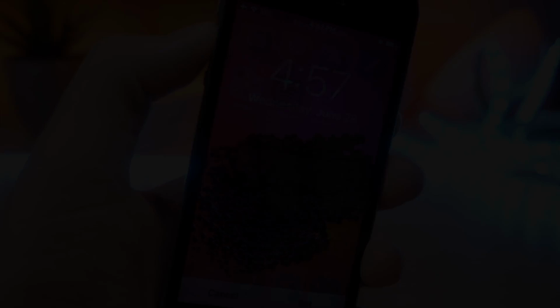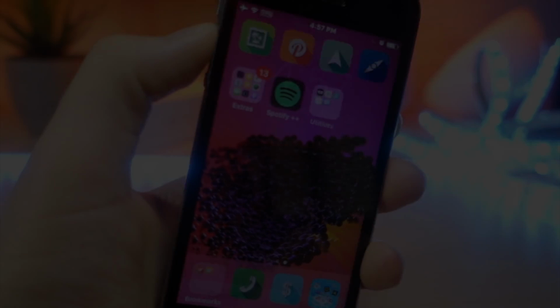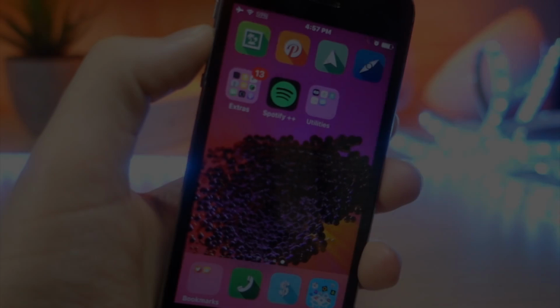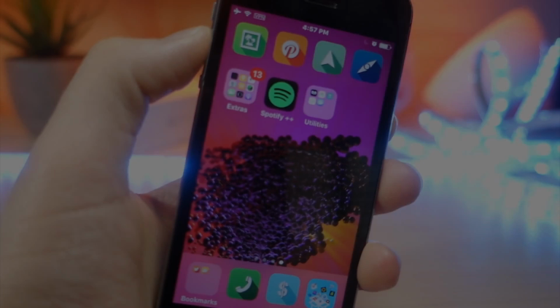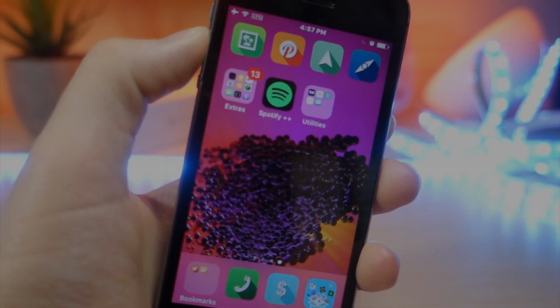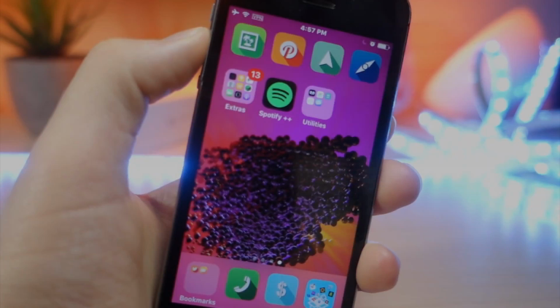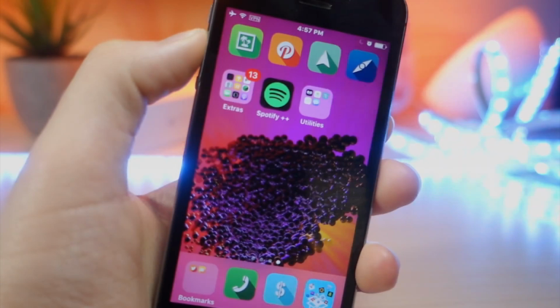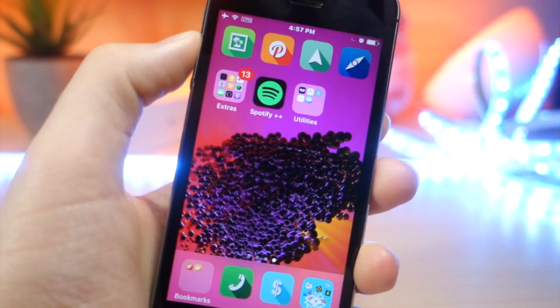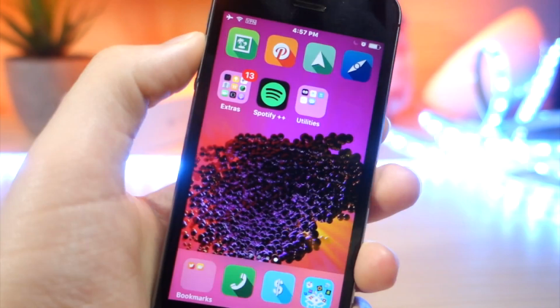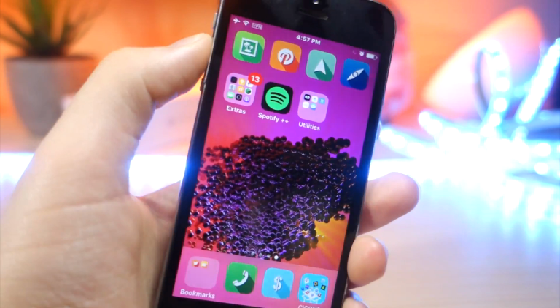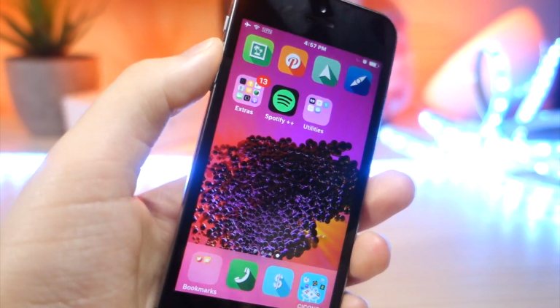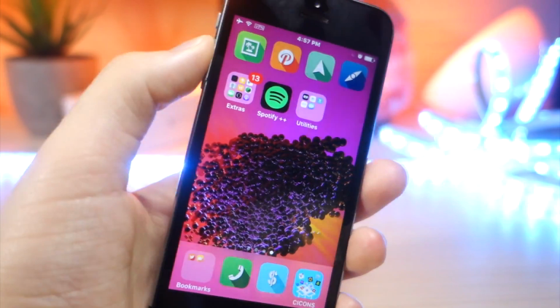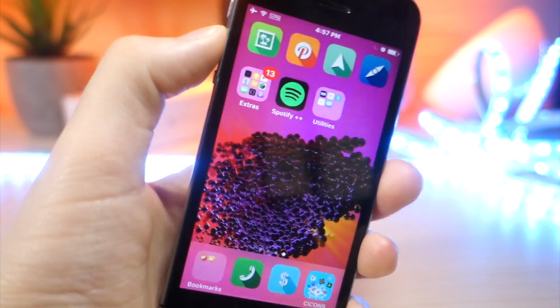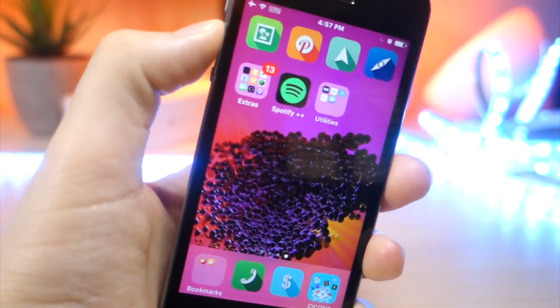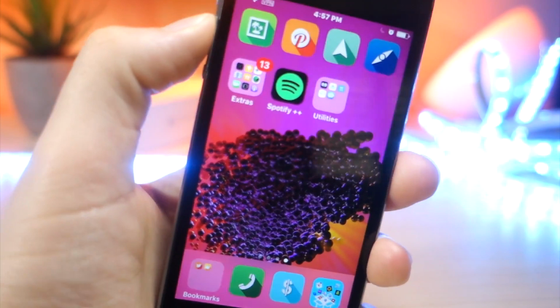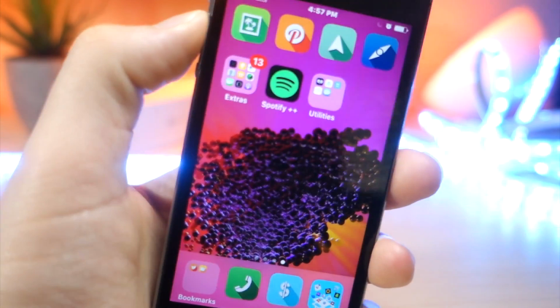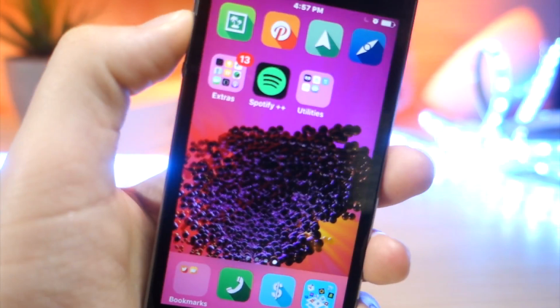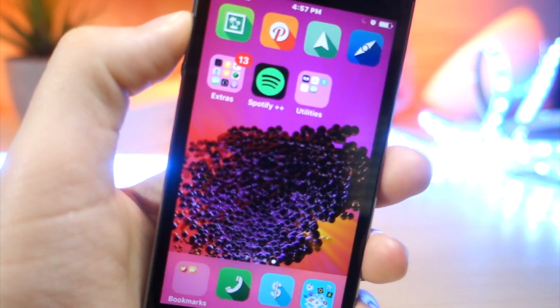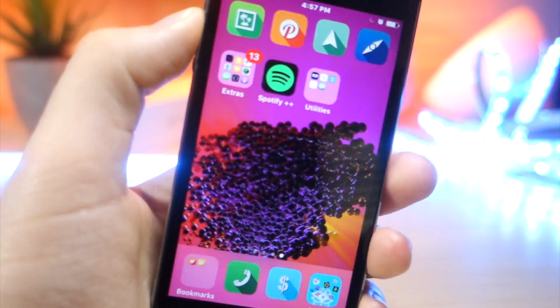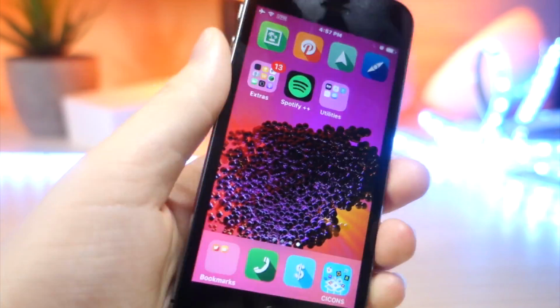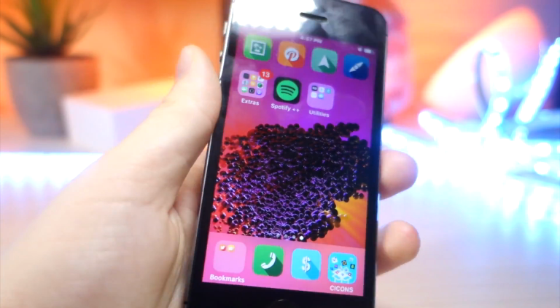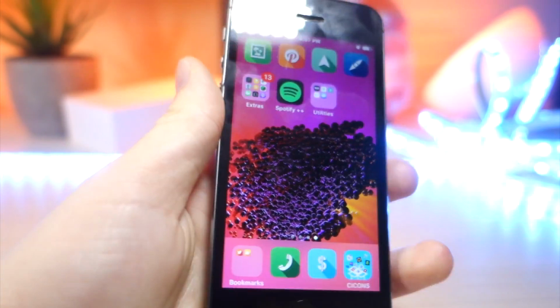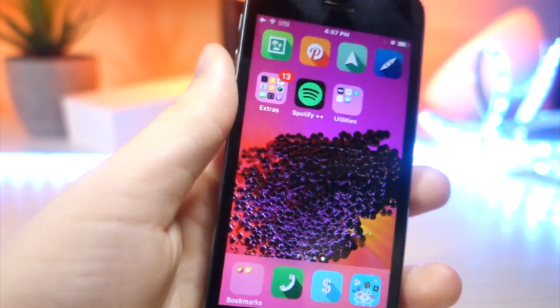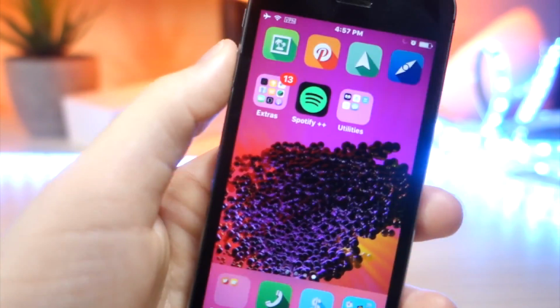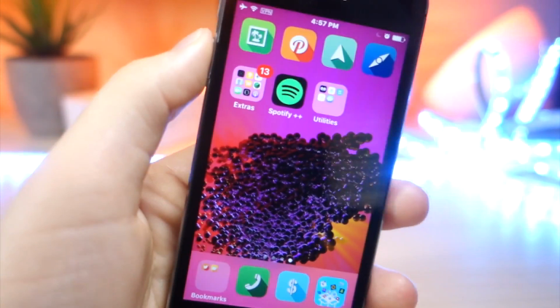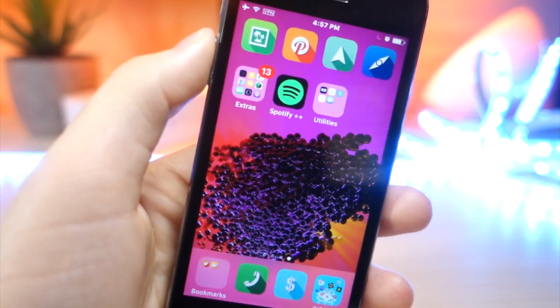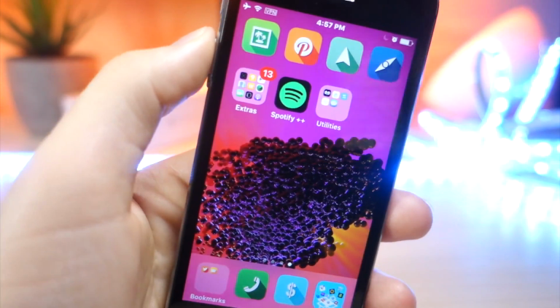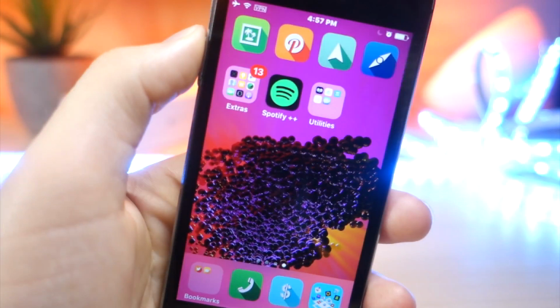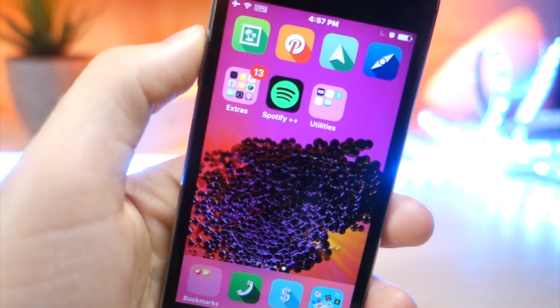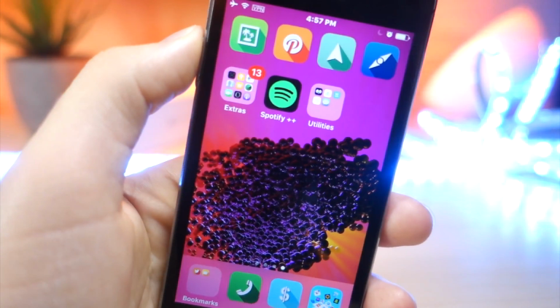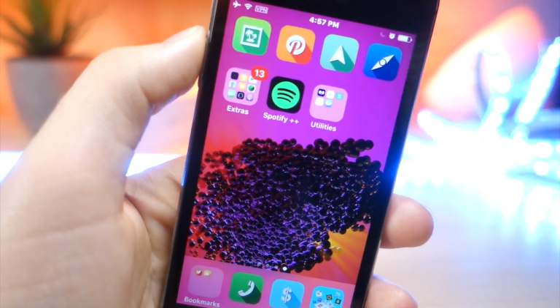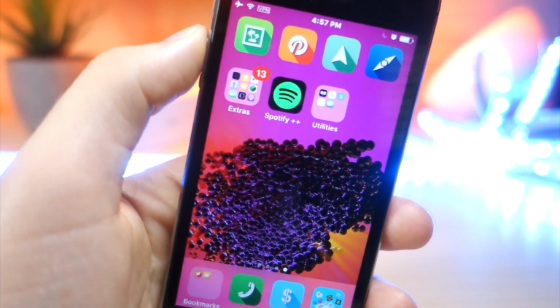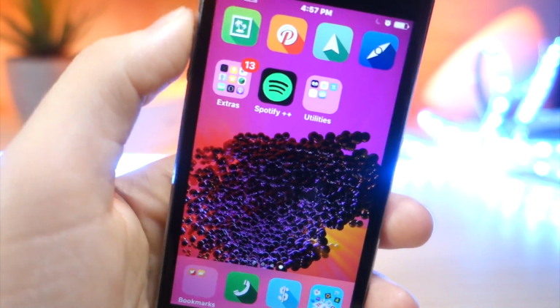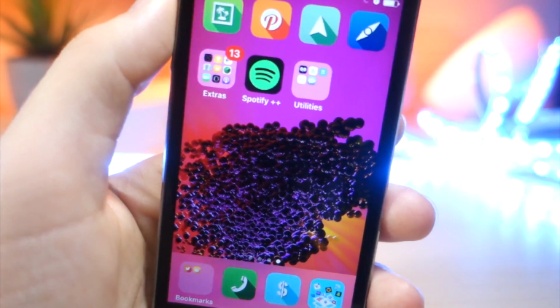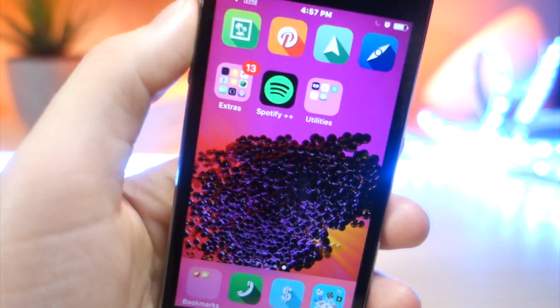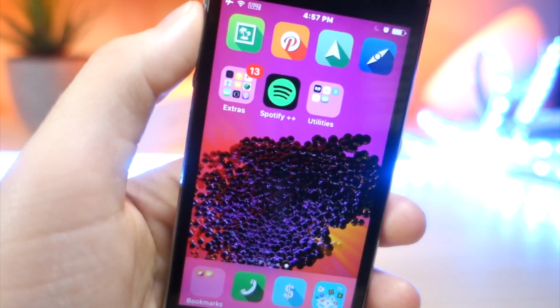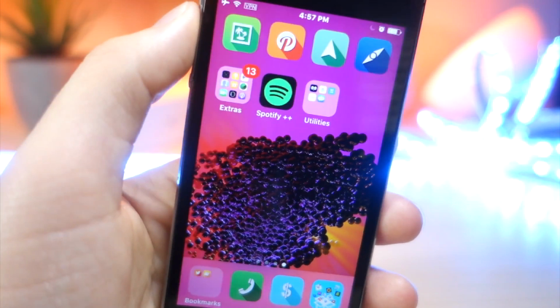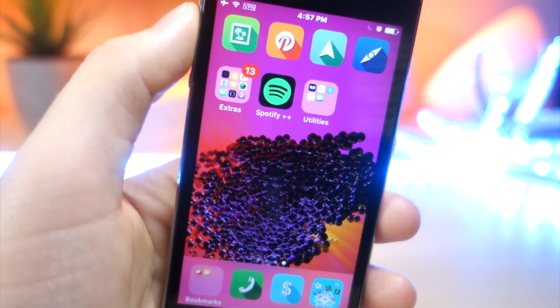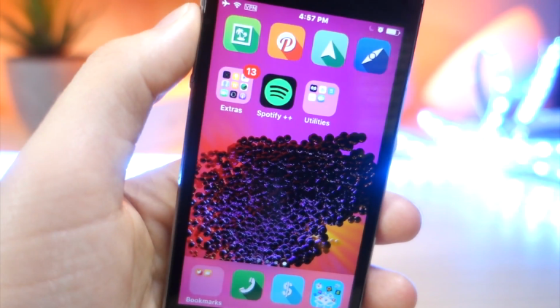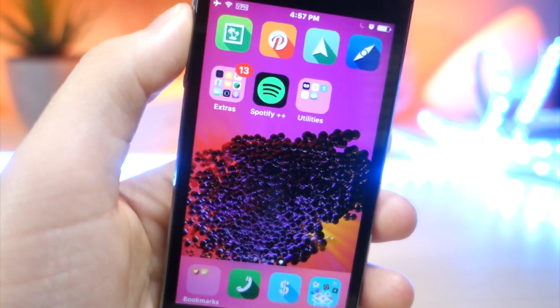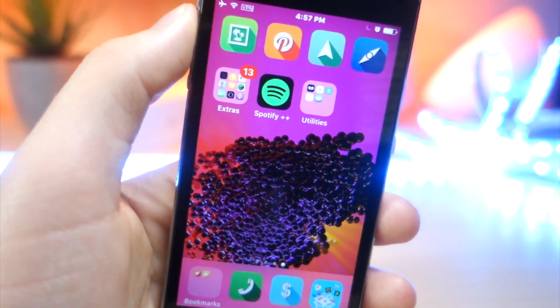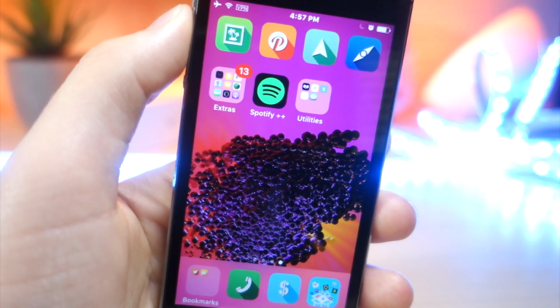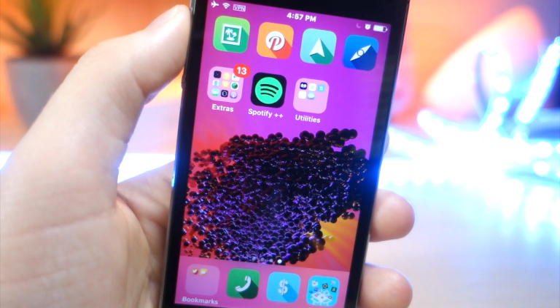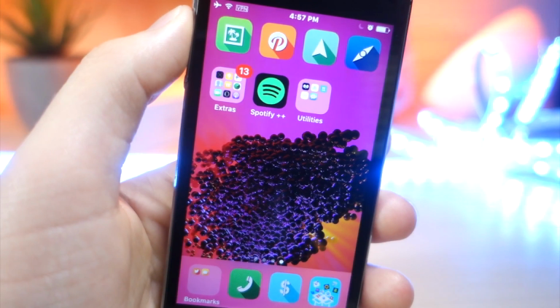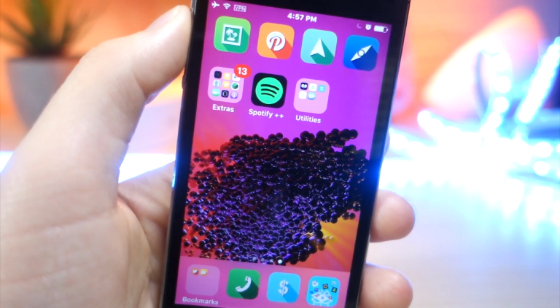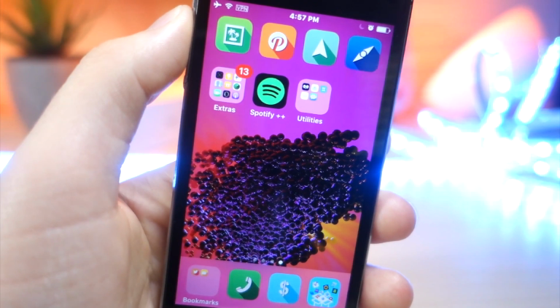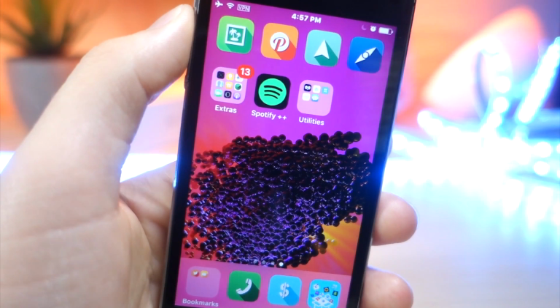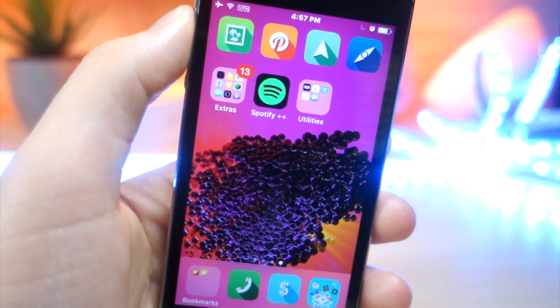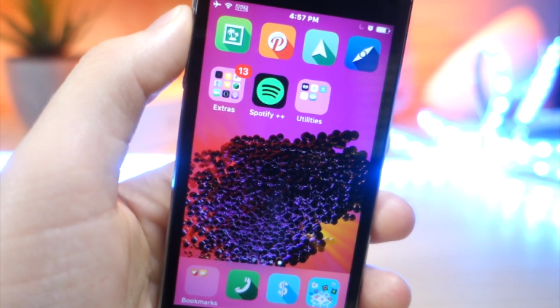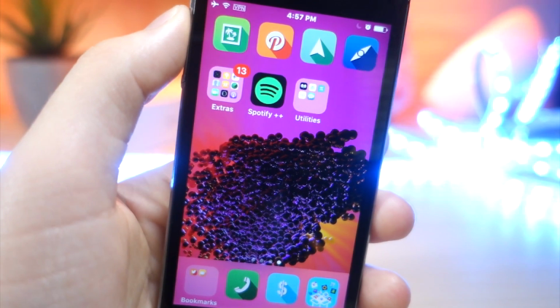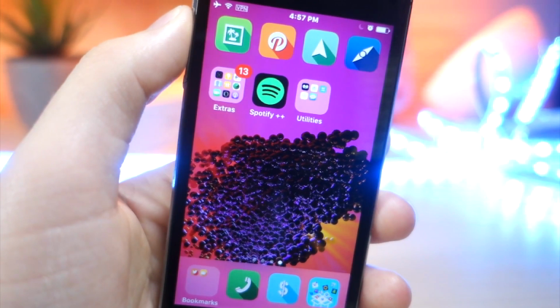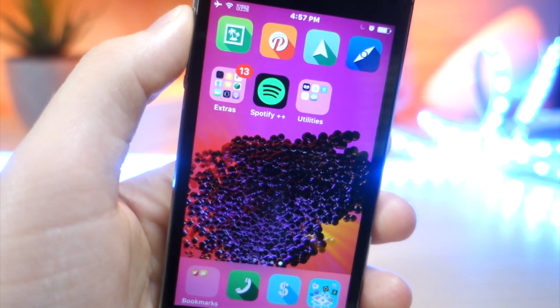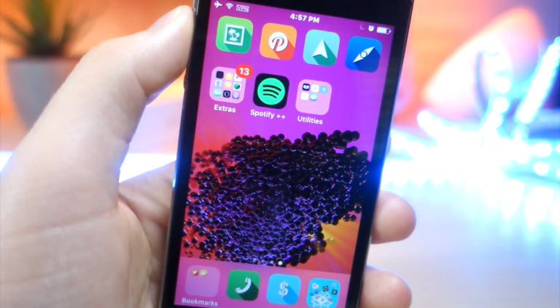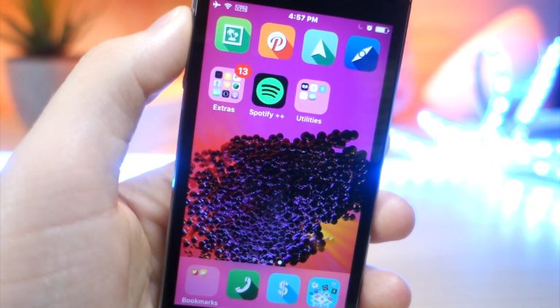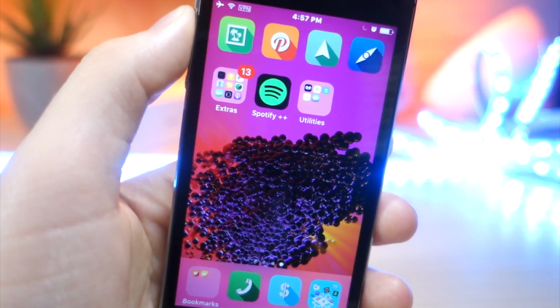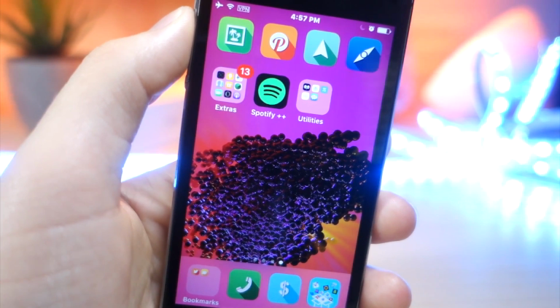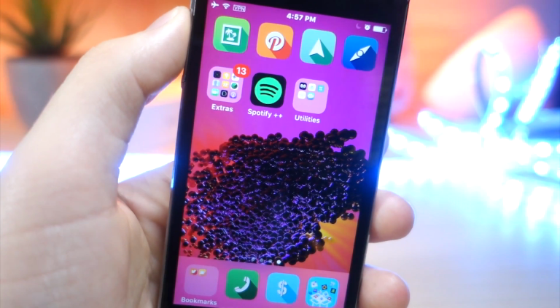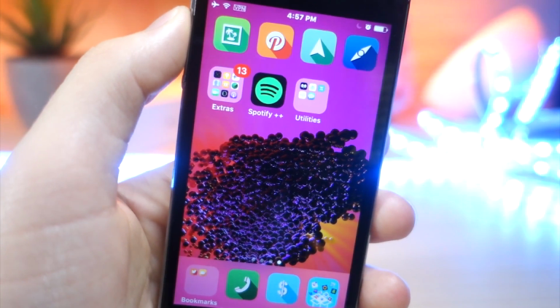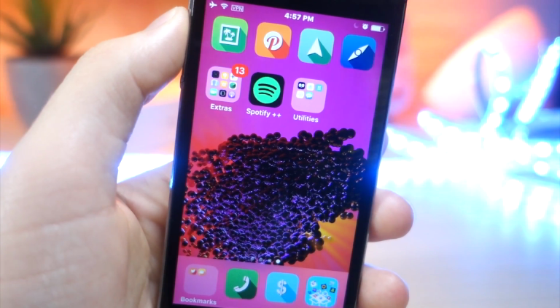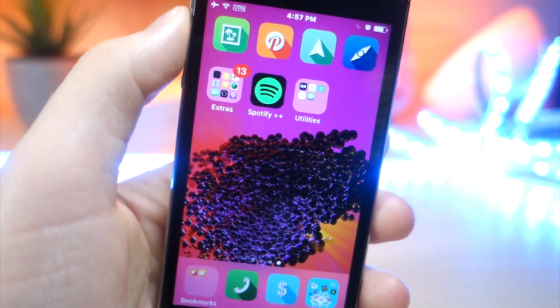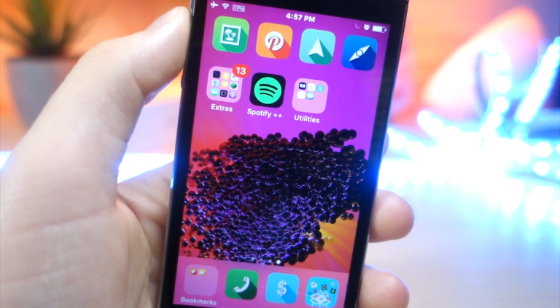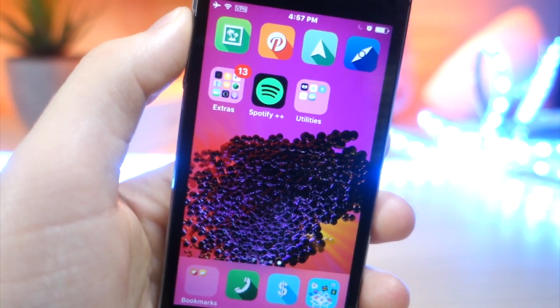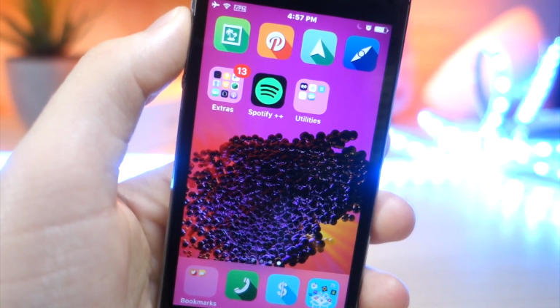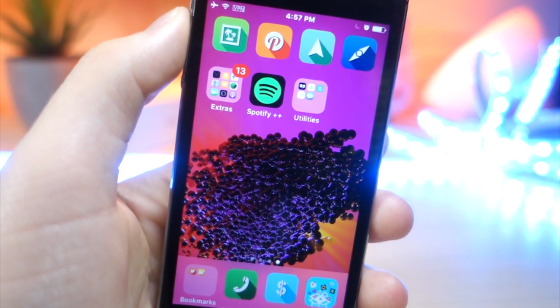What's up everyone, this is Lollytalkist Tech, and today I'm going to be showing you 5 awesome iPhone apps that I think every iOS user should have. Let's get started.